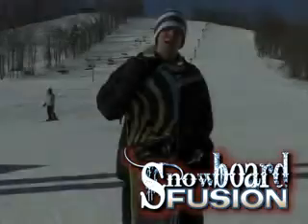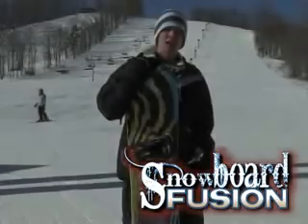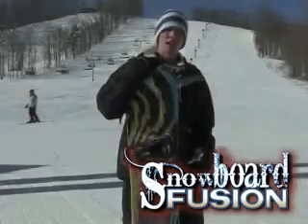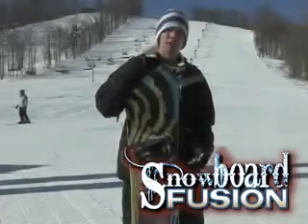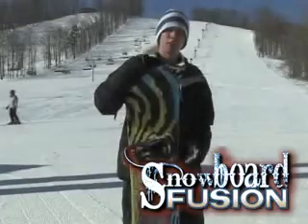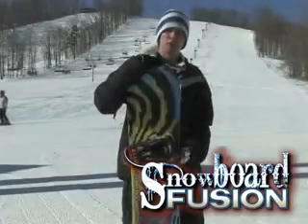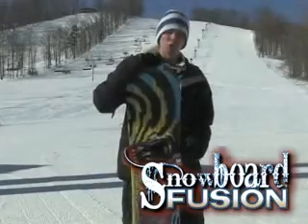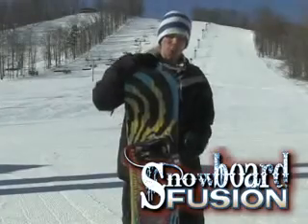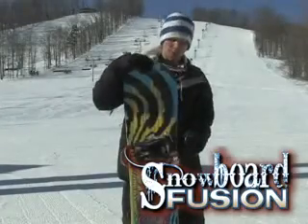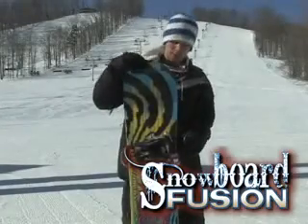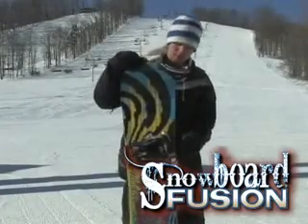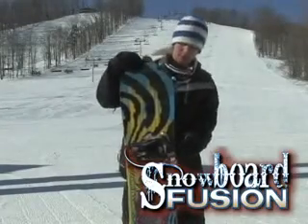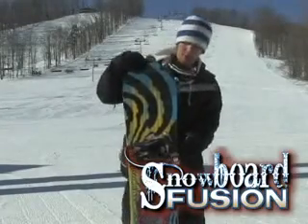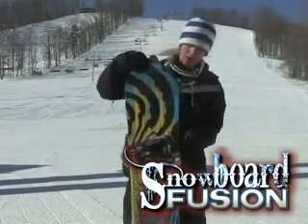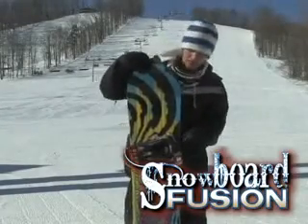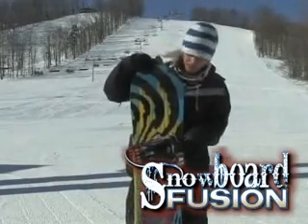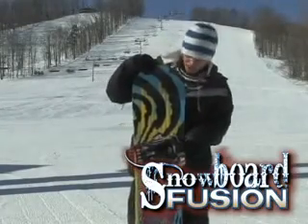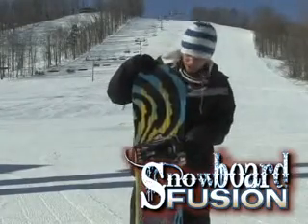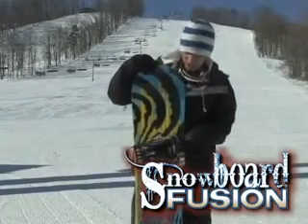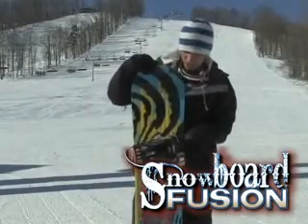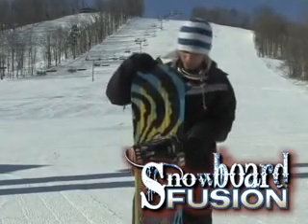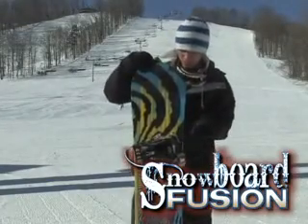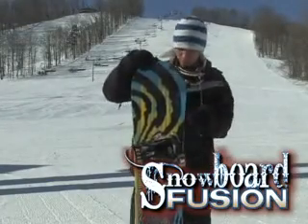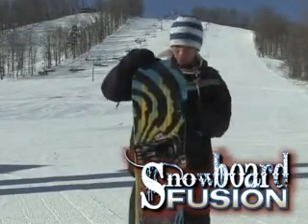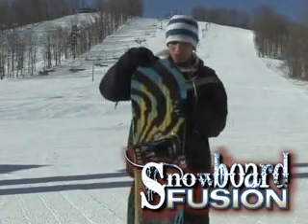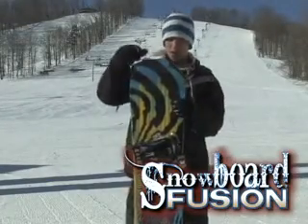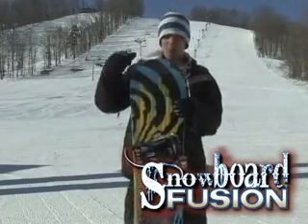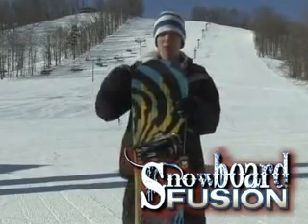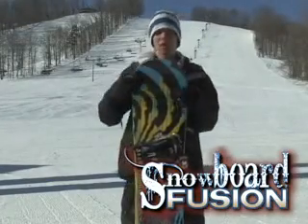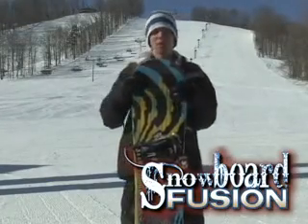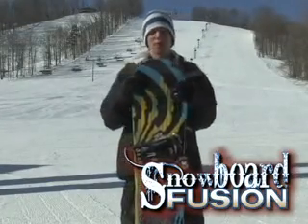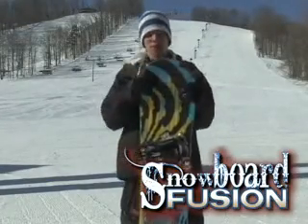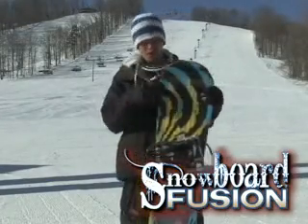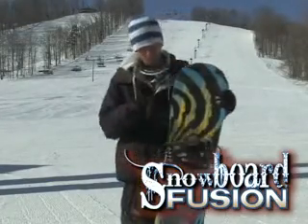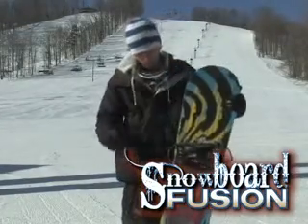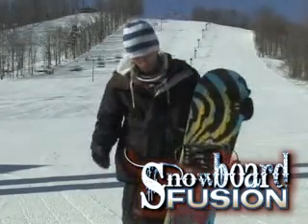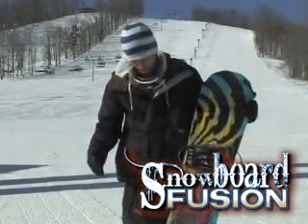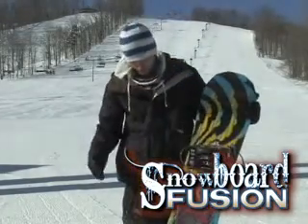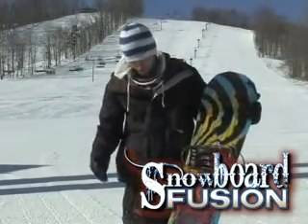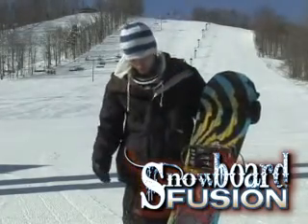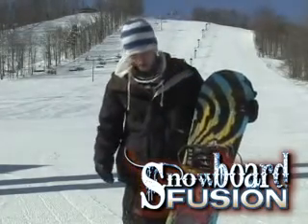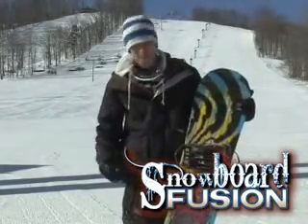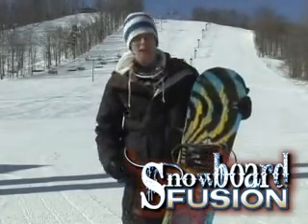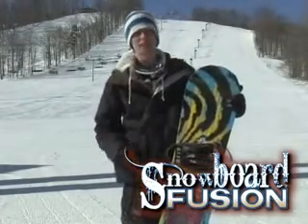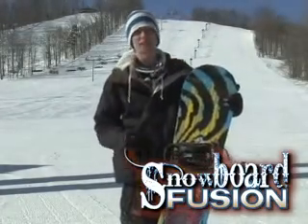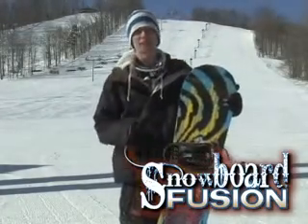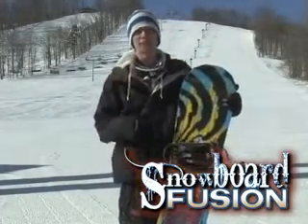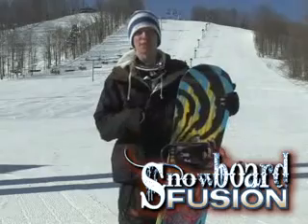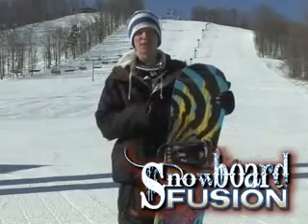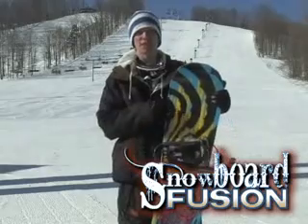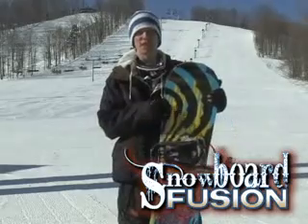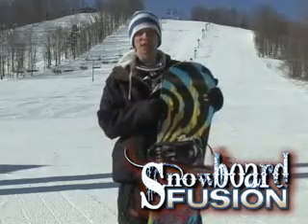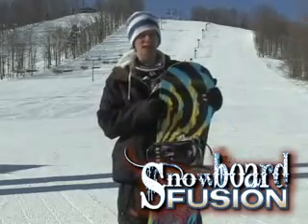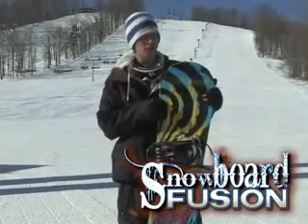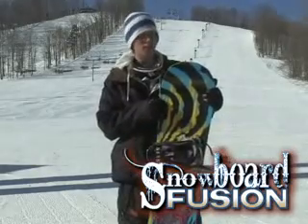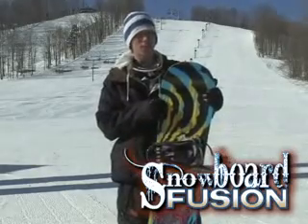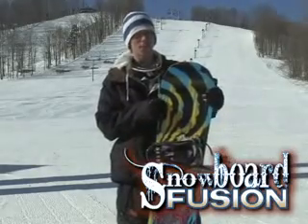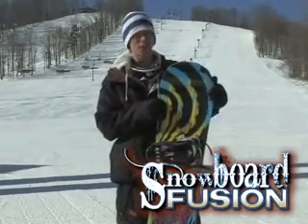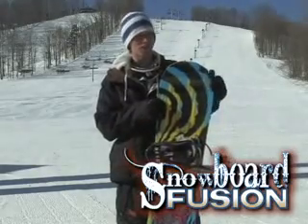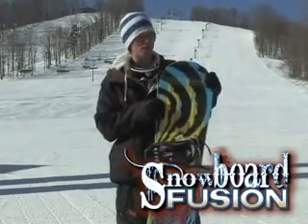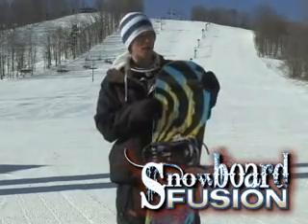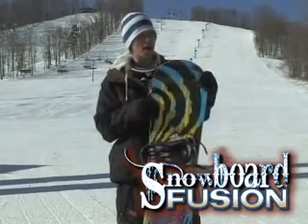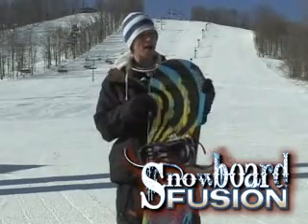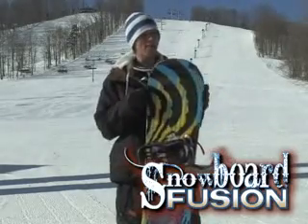Hi, I'm Jerome and this is the Rossi J-Dub. Real fun board, kind of stiffer in the tail, good for a good pop.